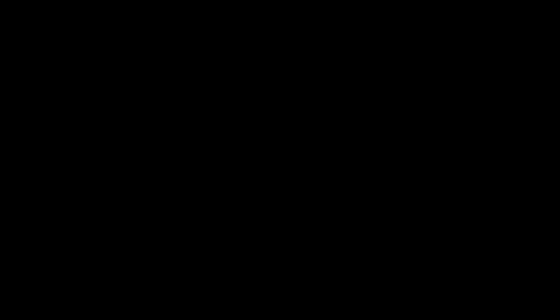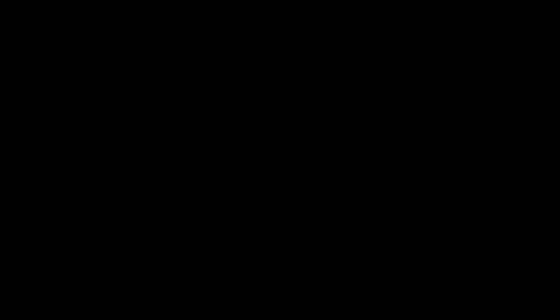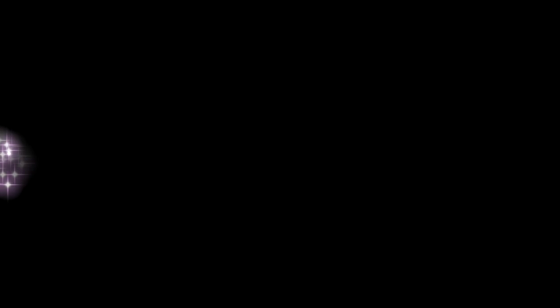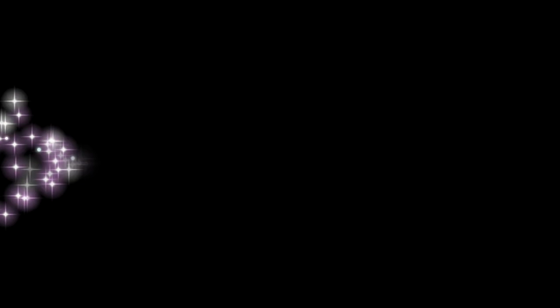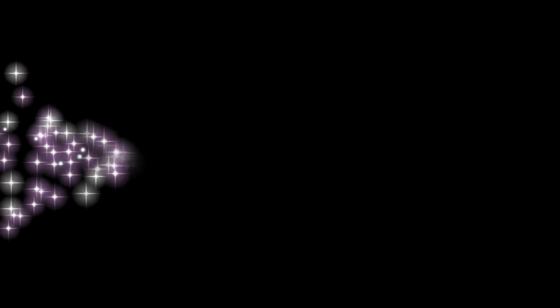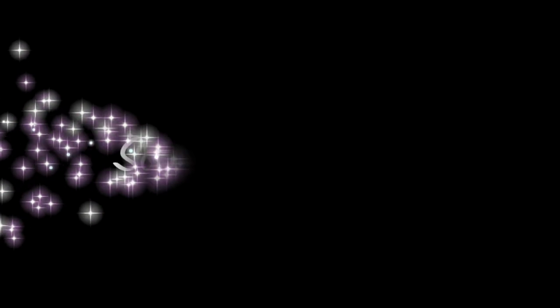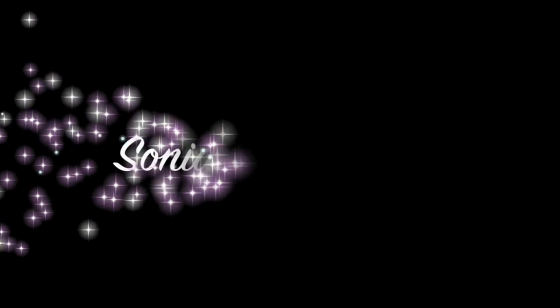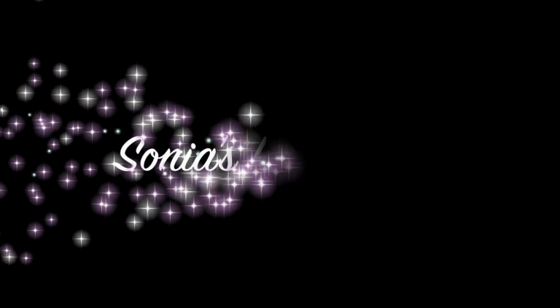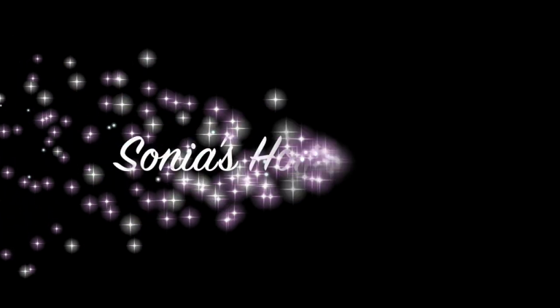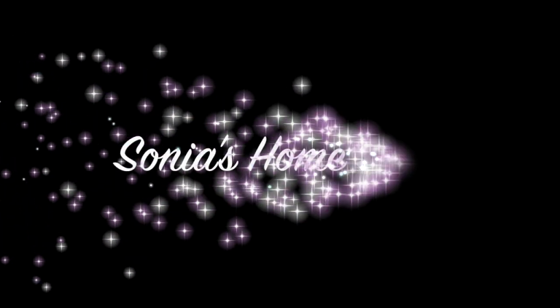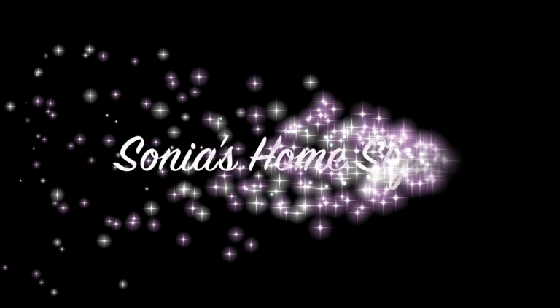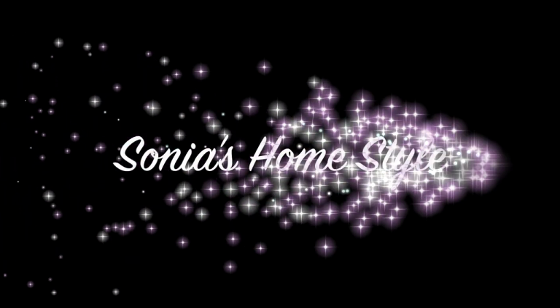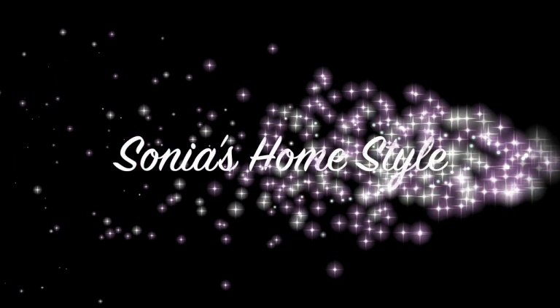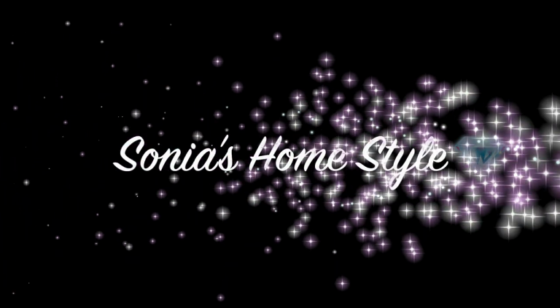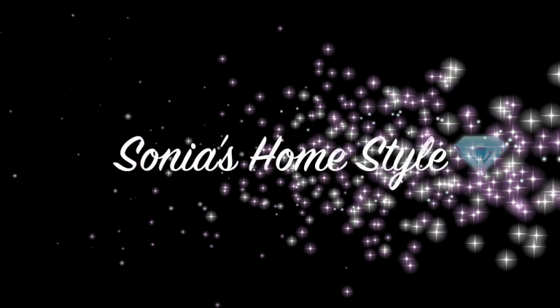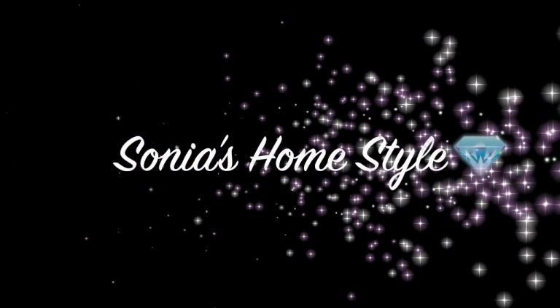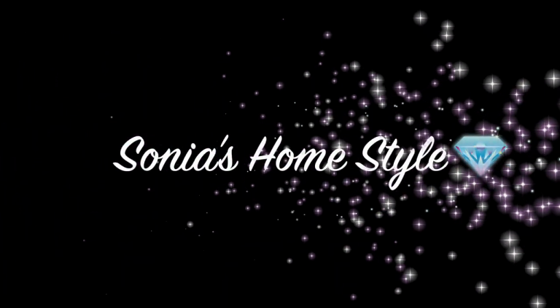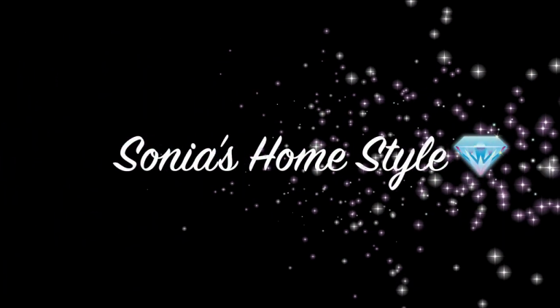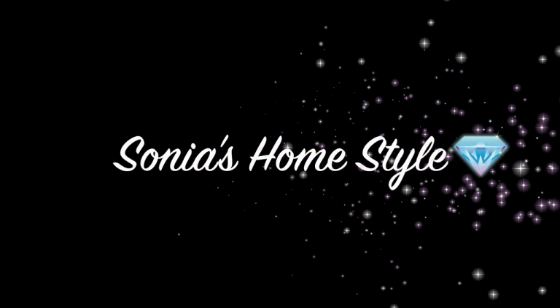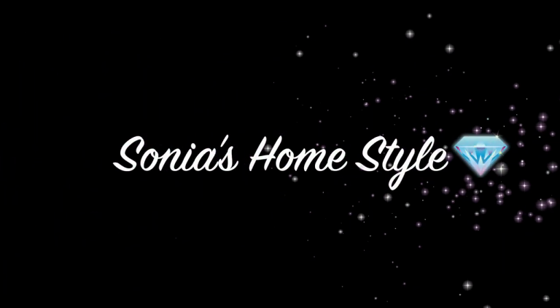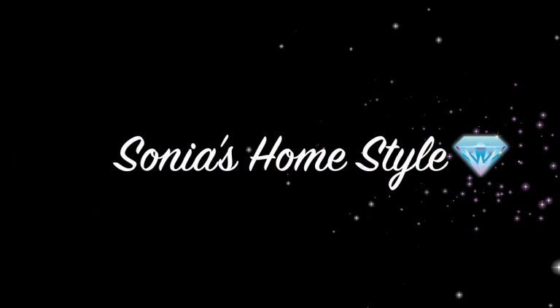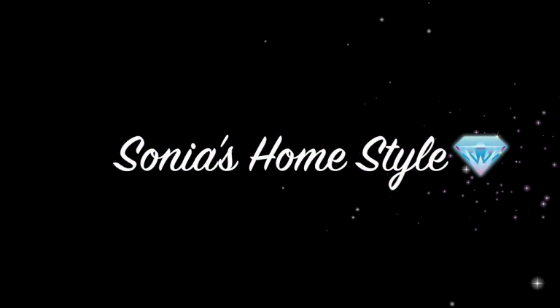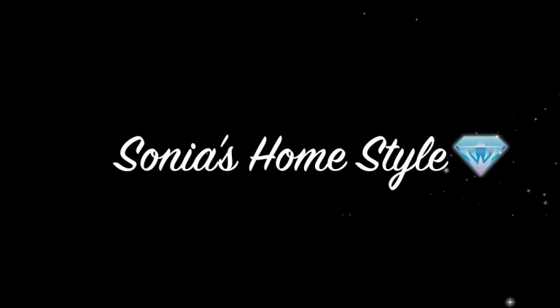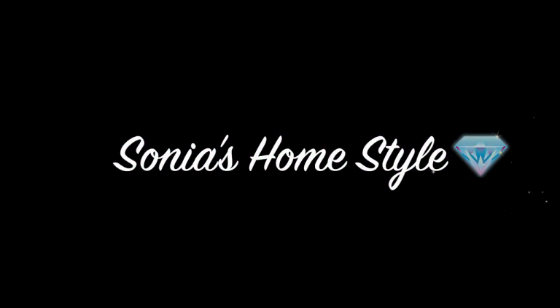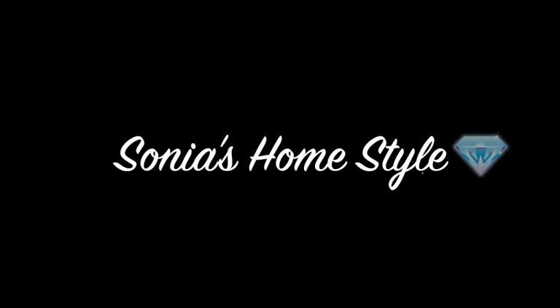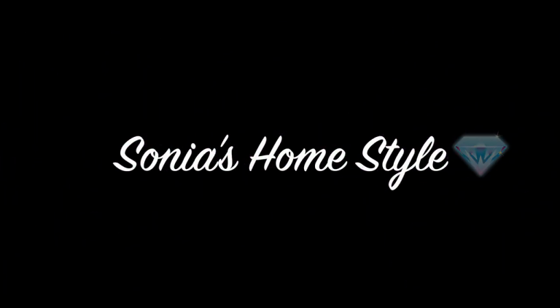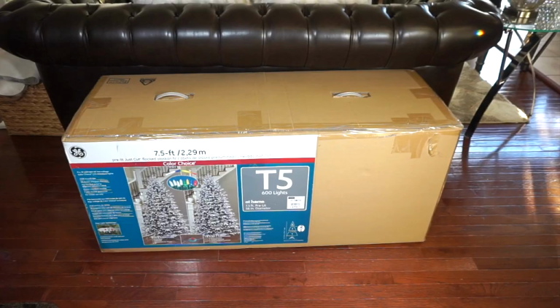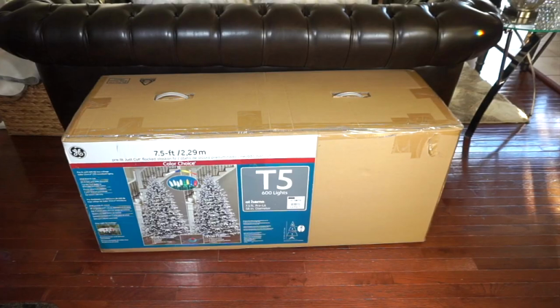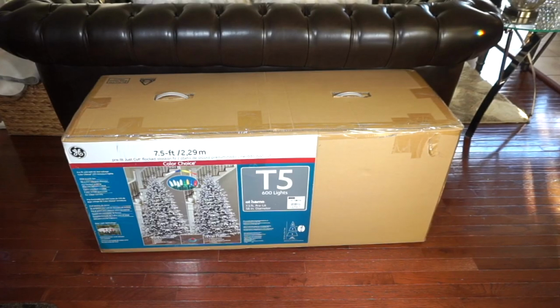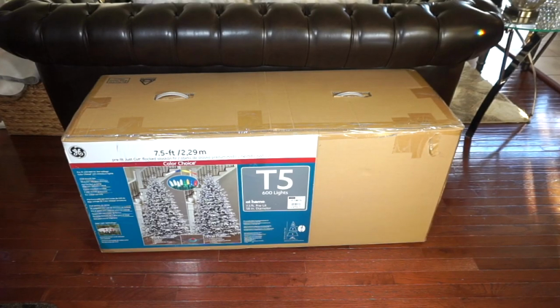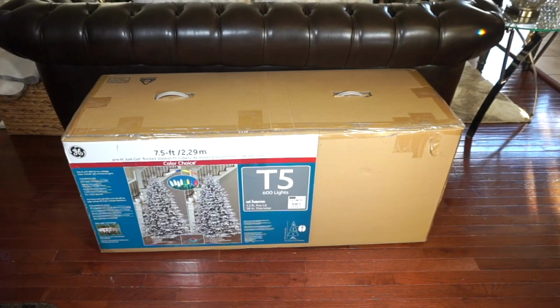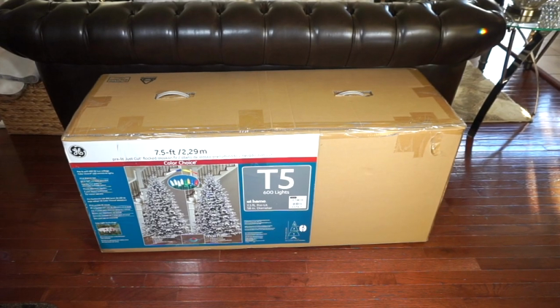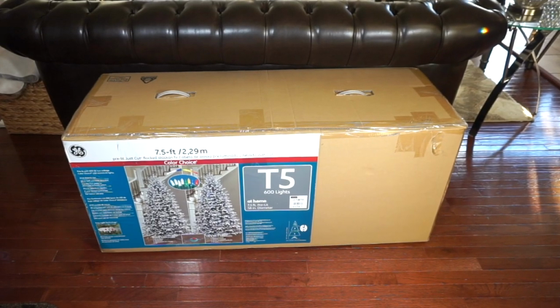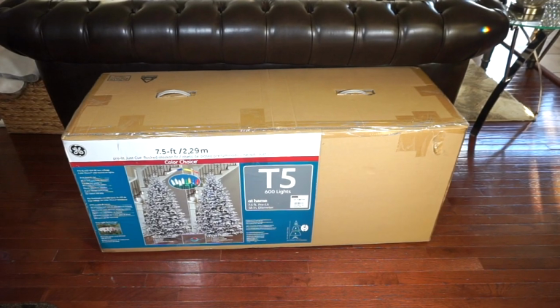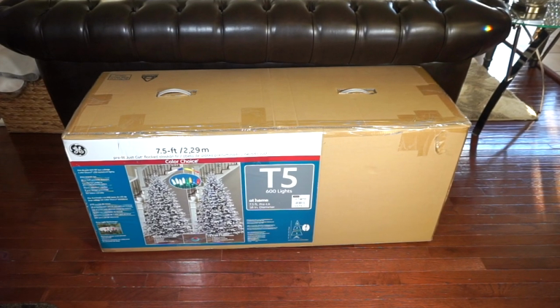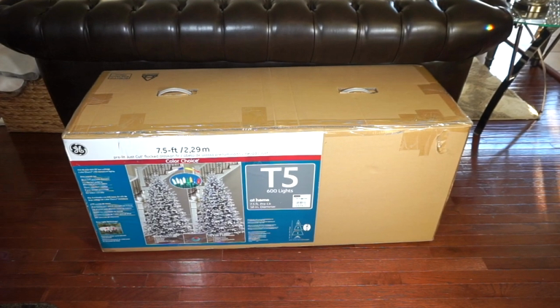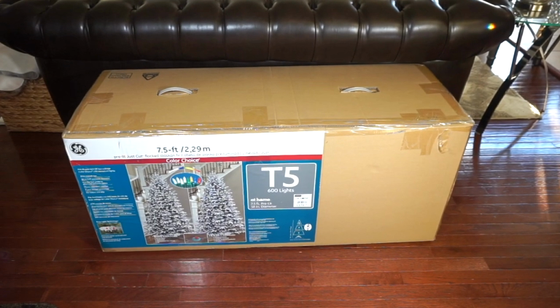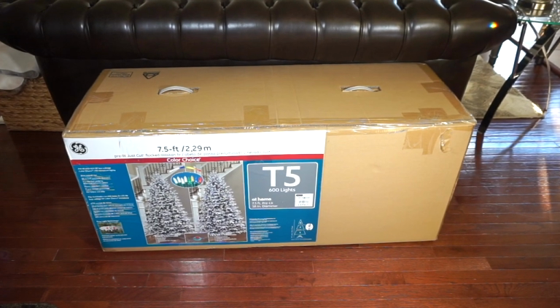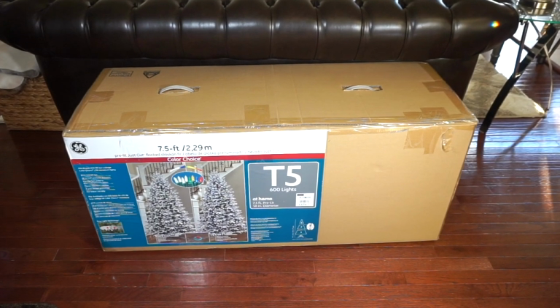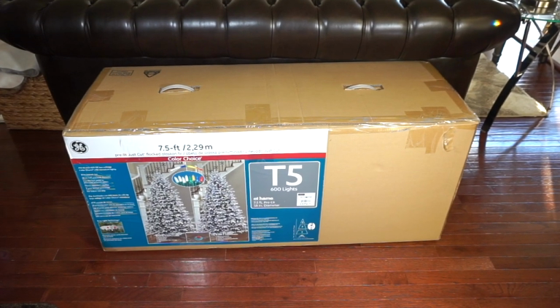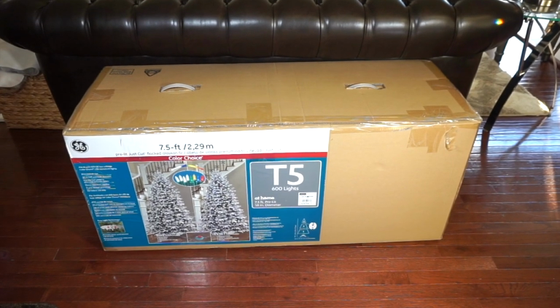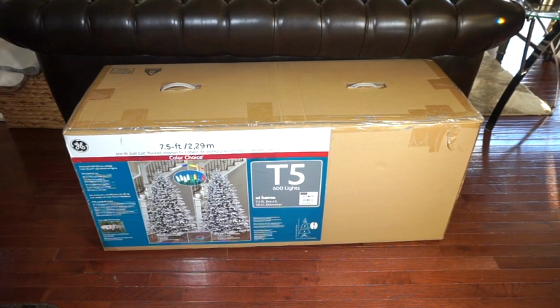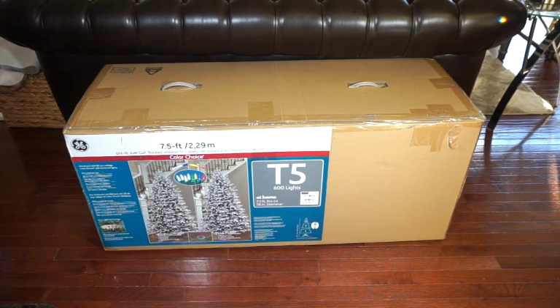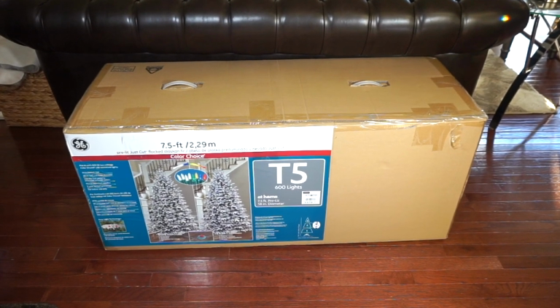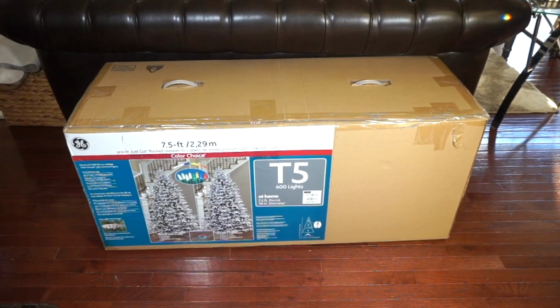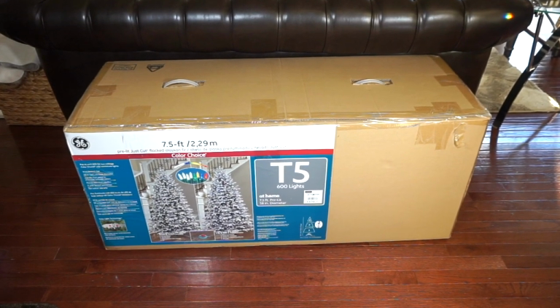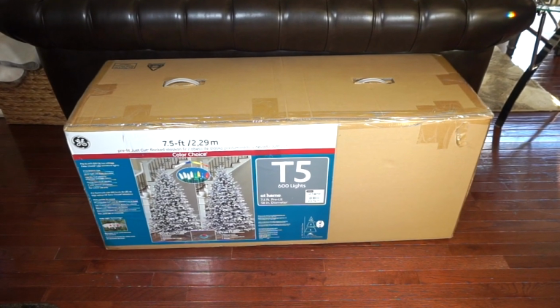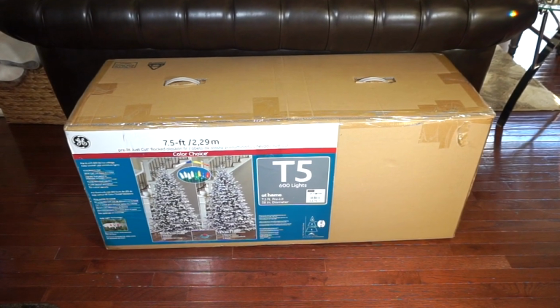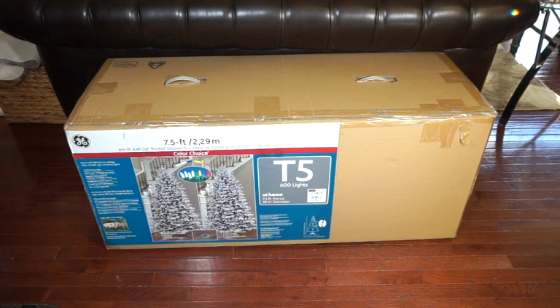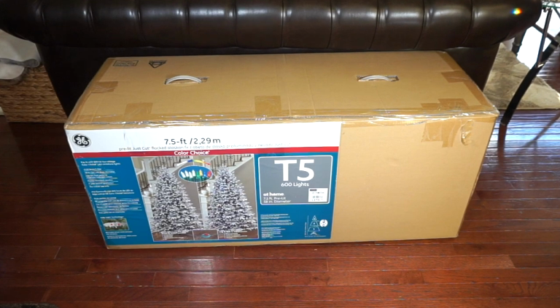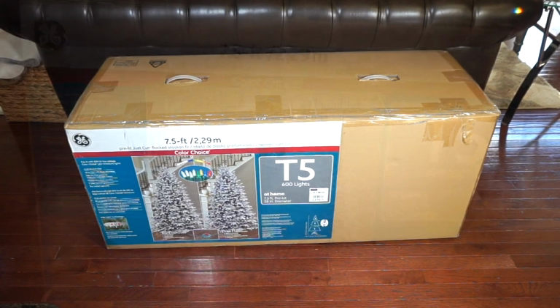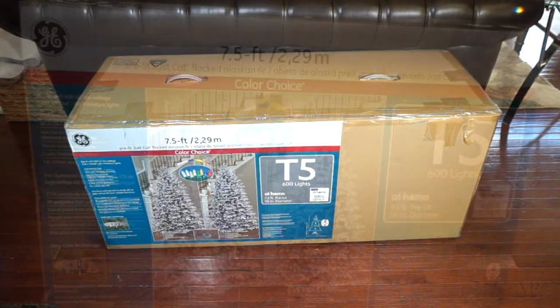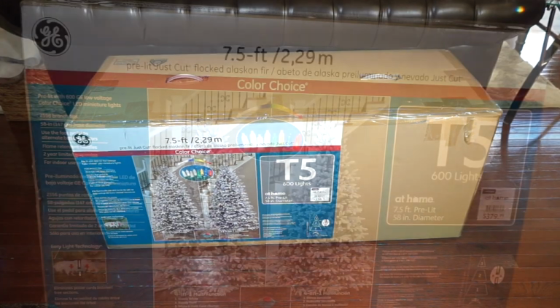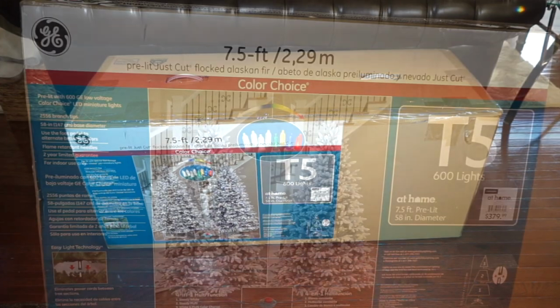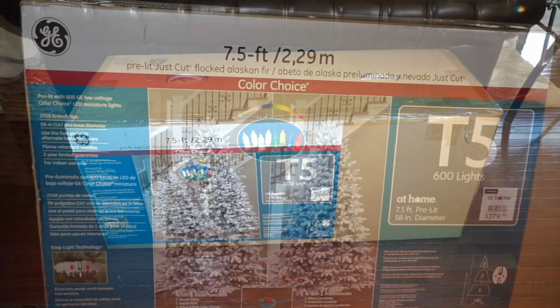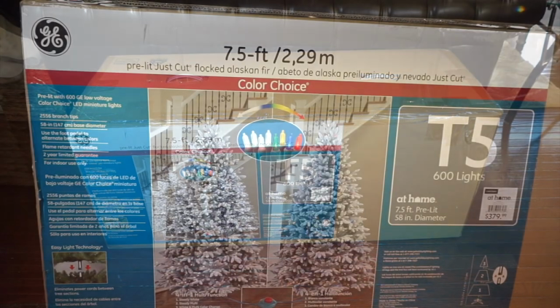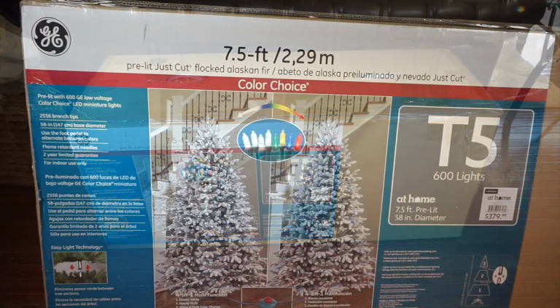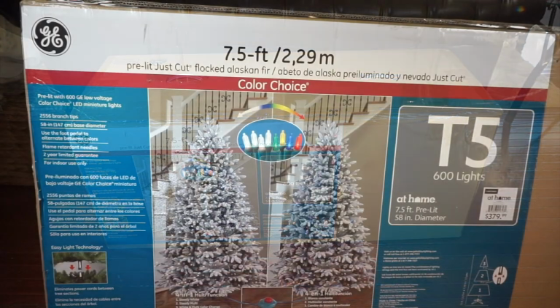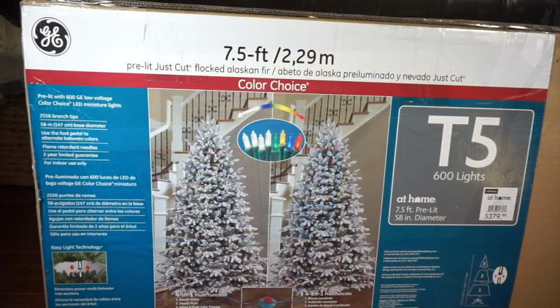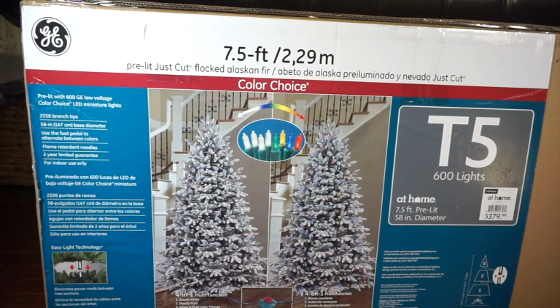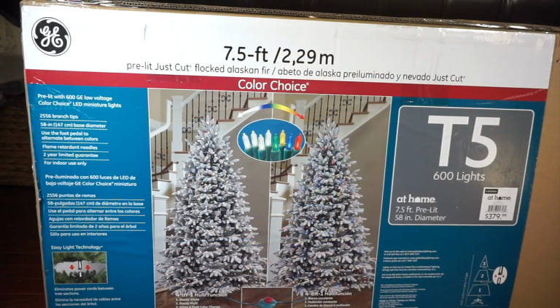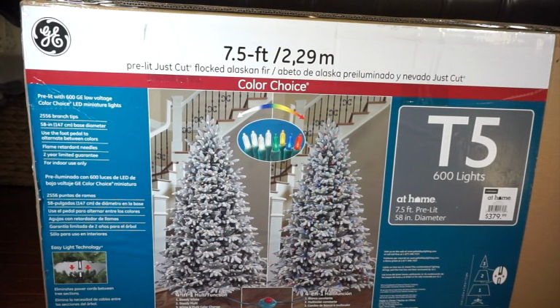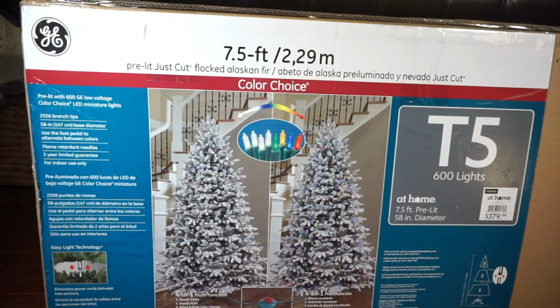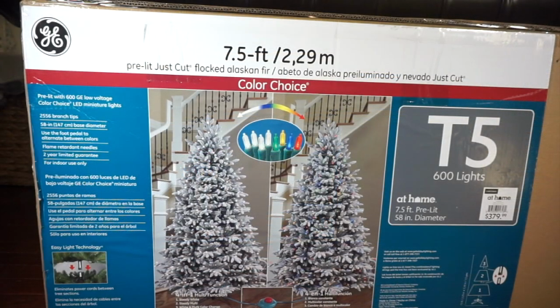Hello everyone and welcome to Sonia's Homestyle. Today I will be showing you how to set up and fluff a flock tree.